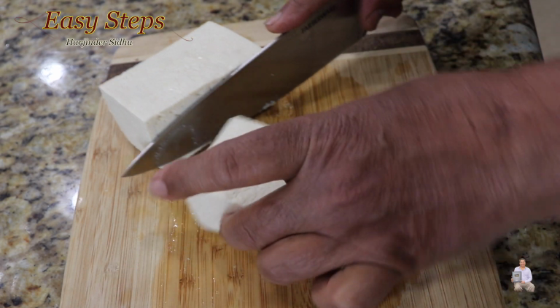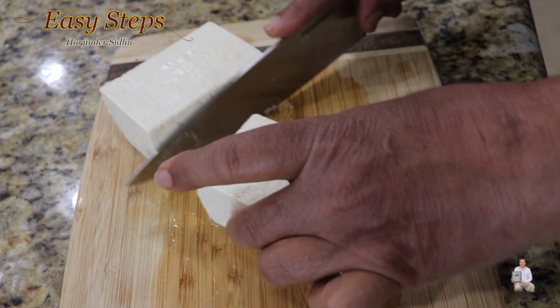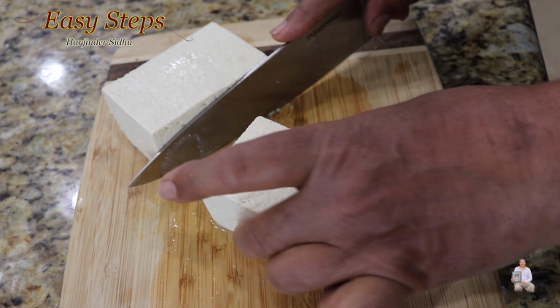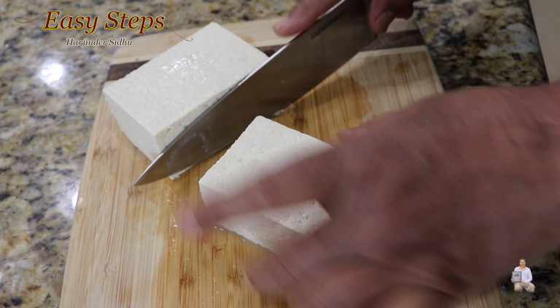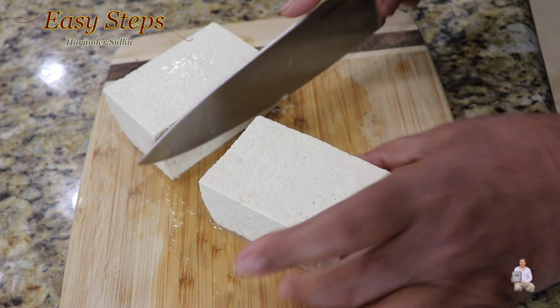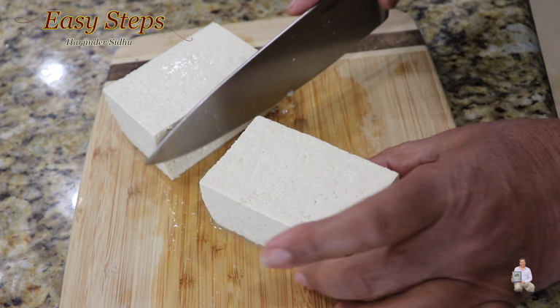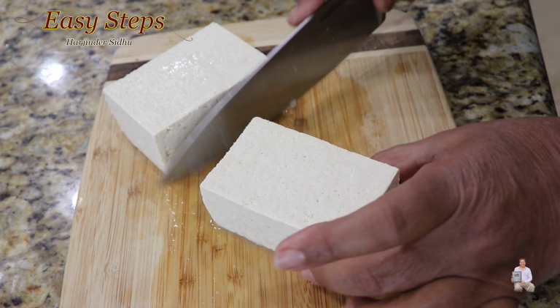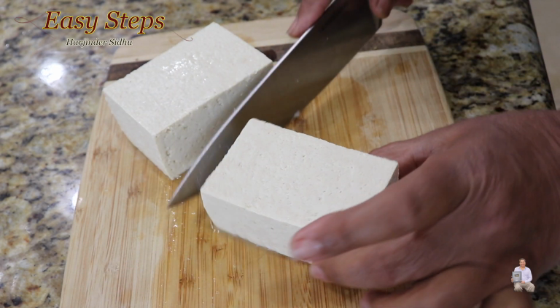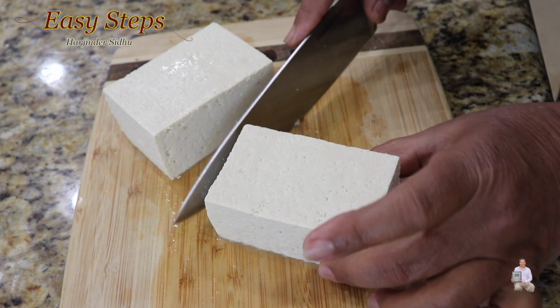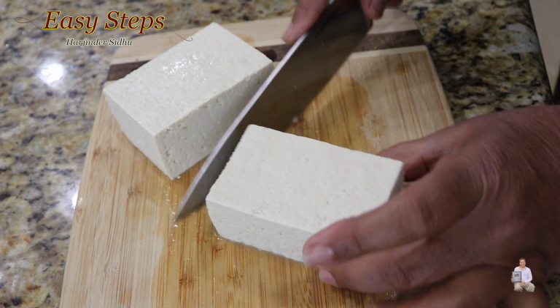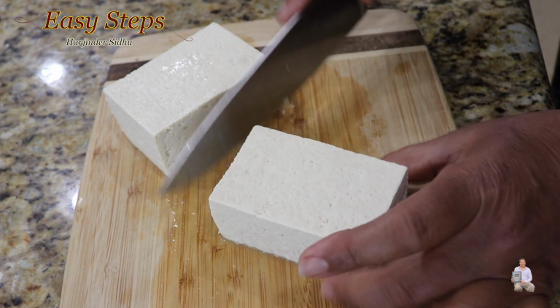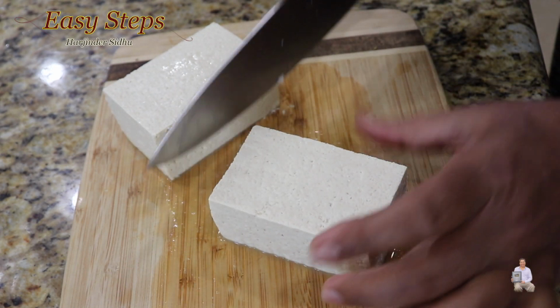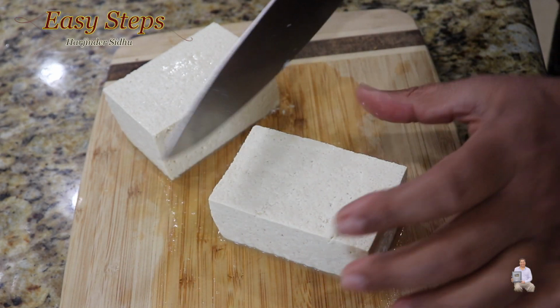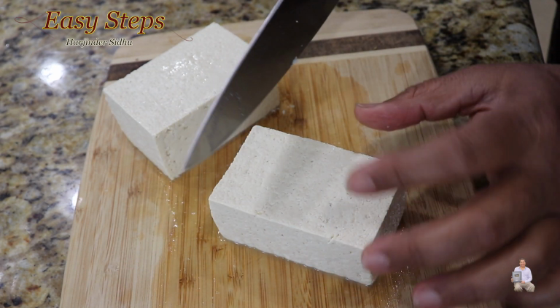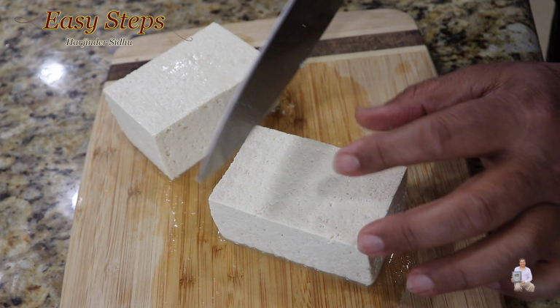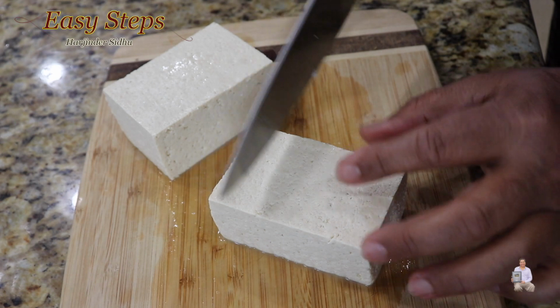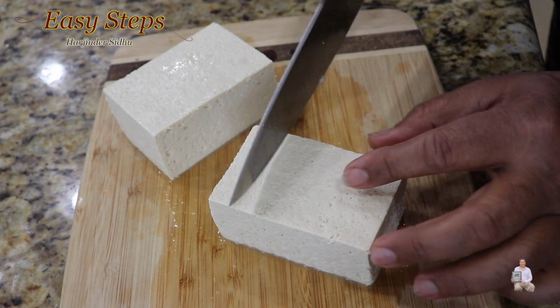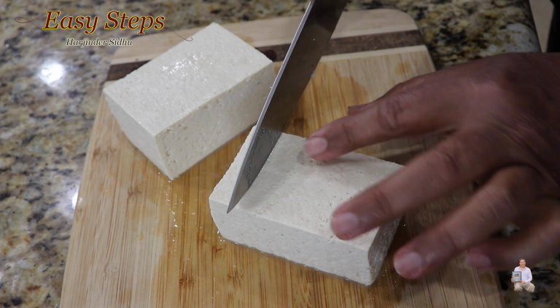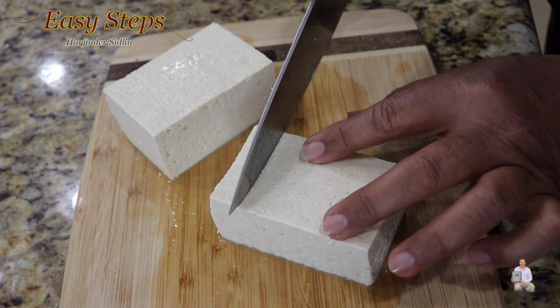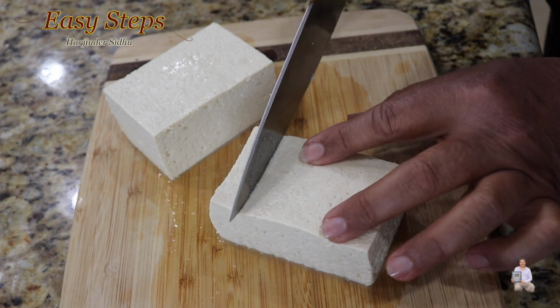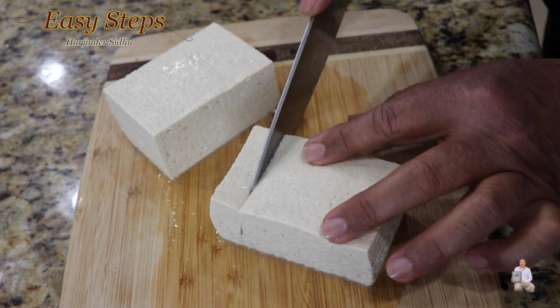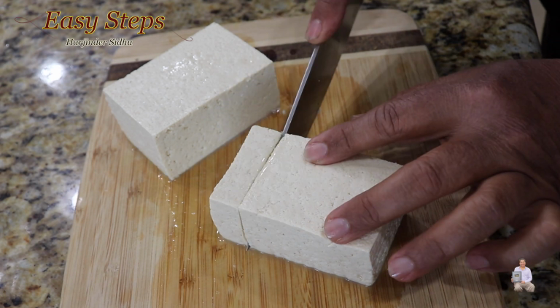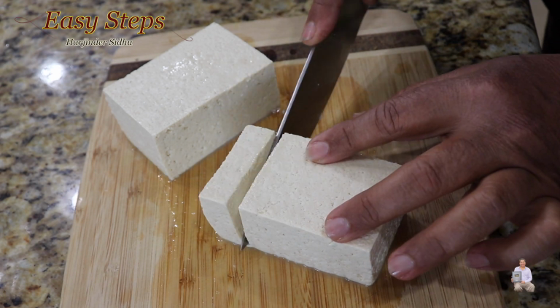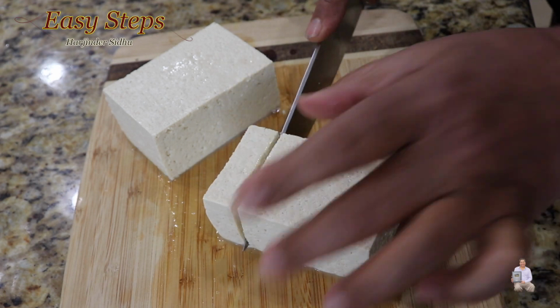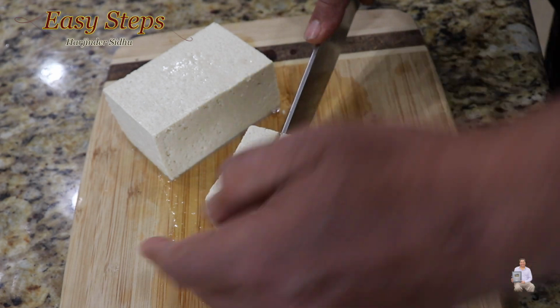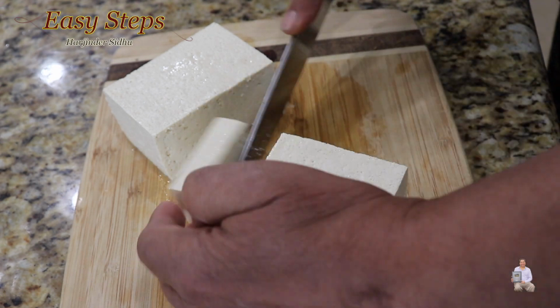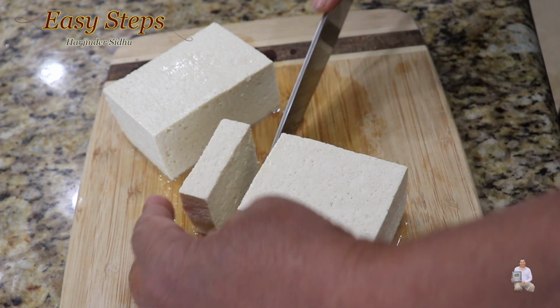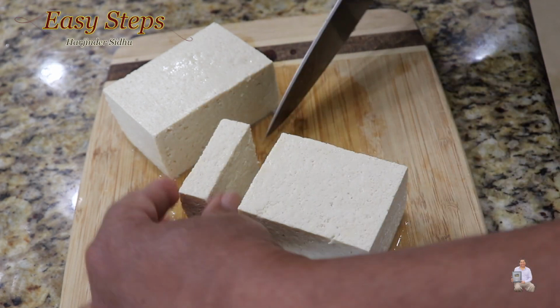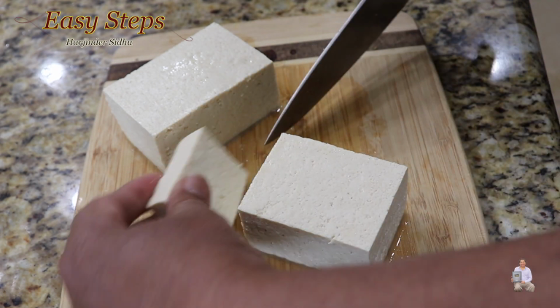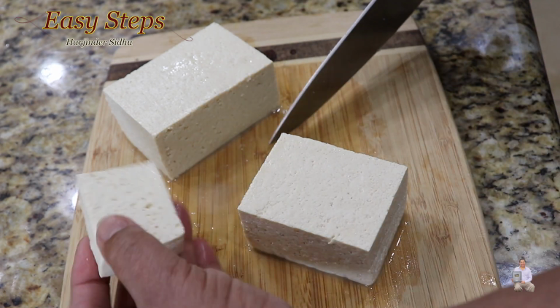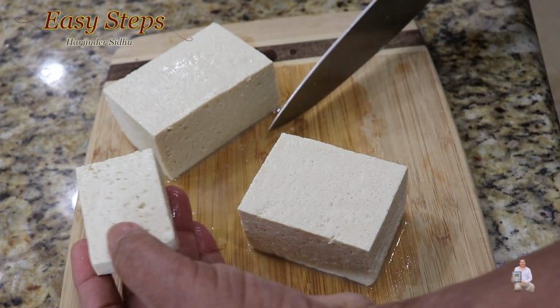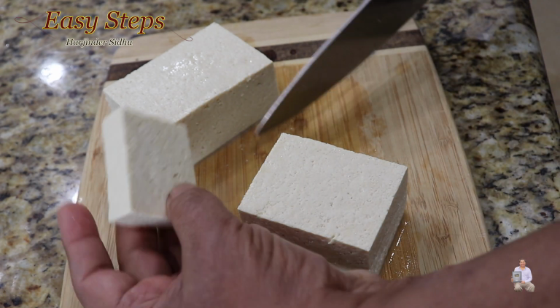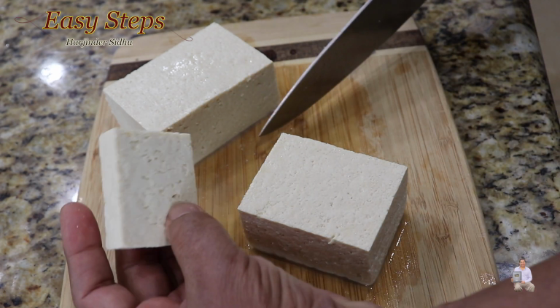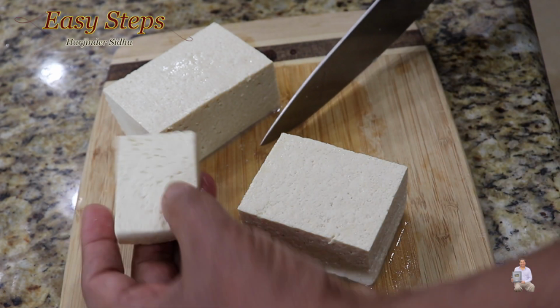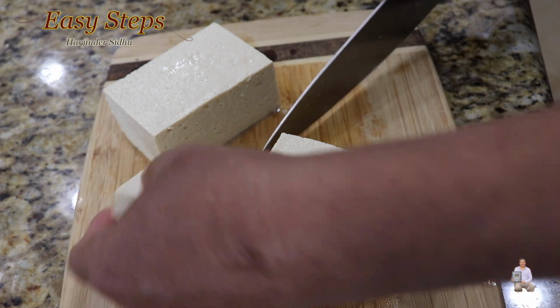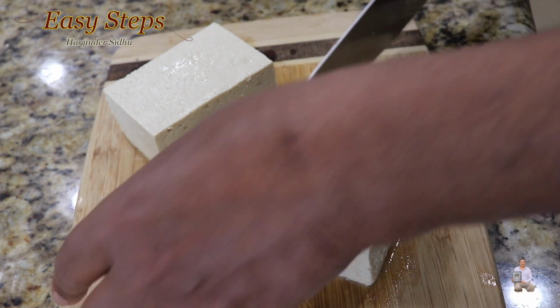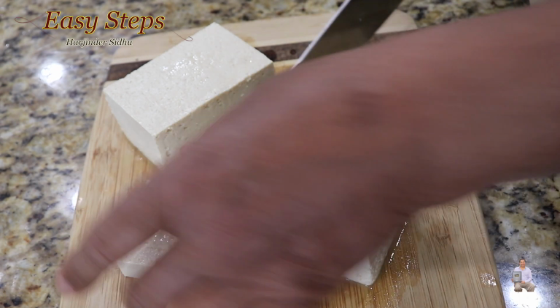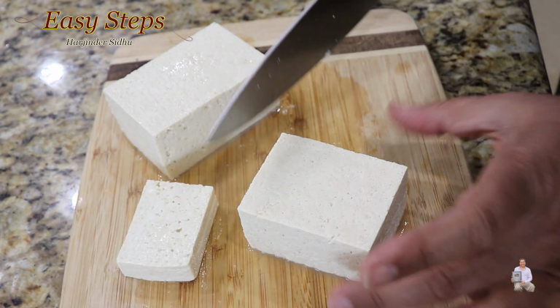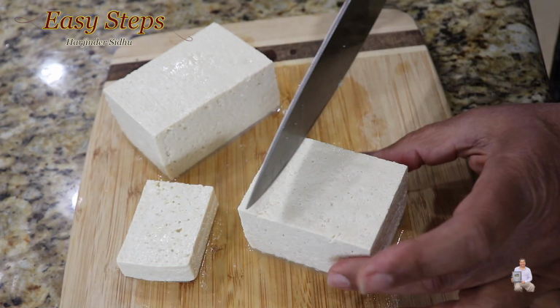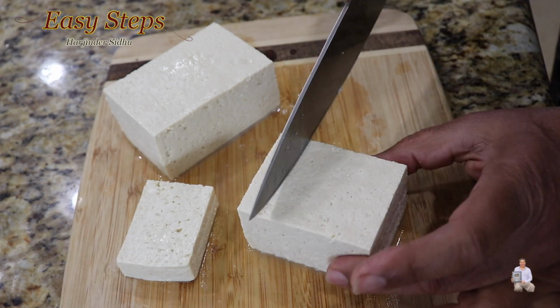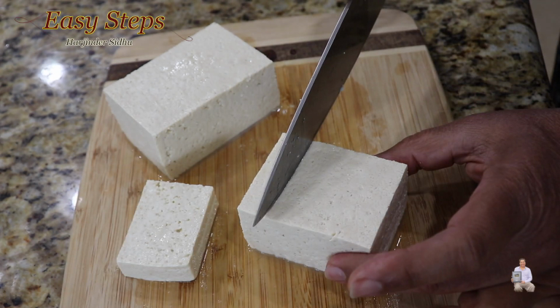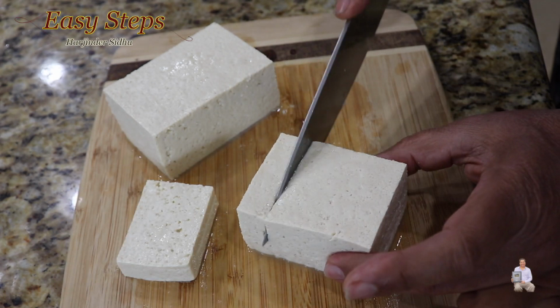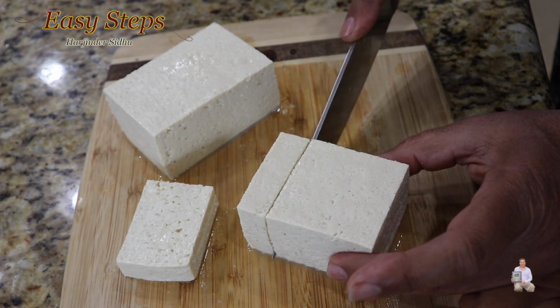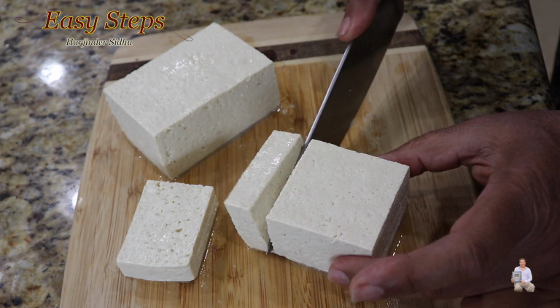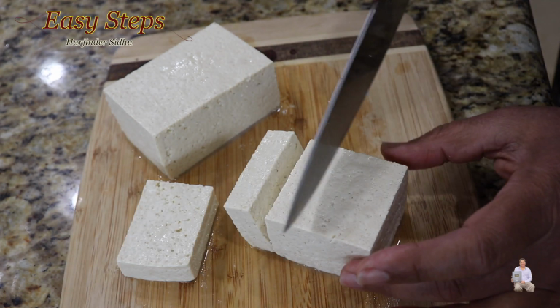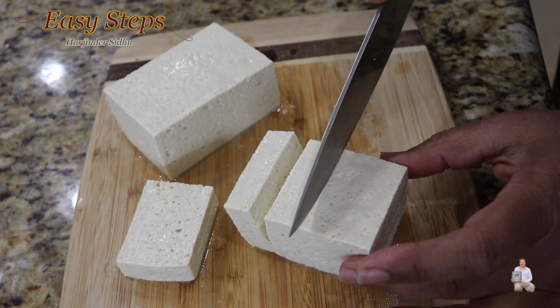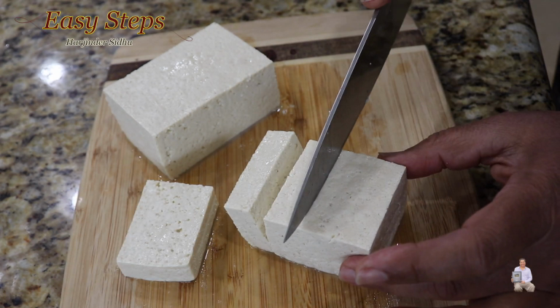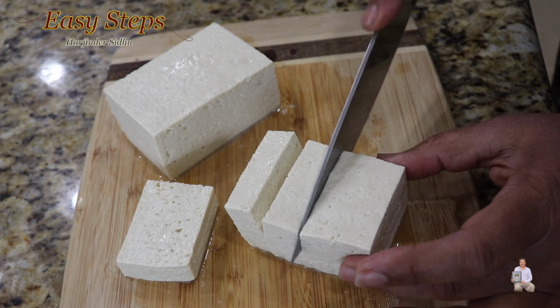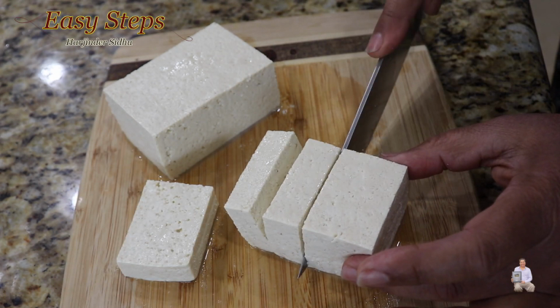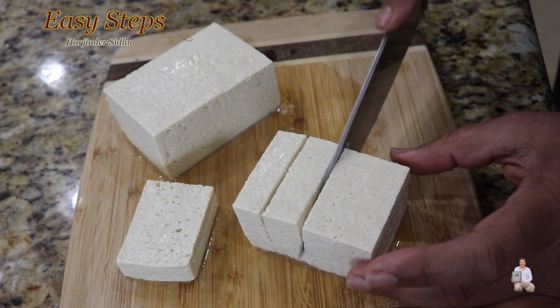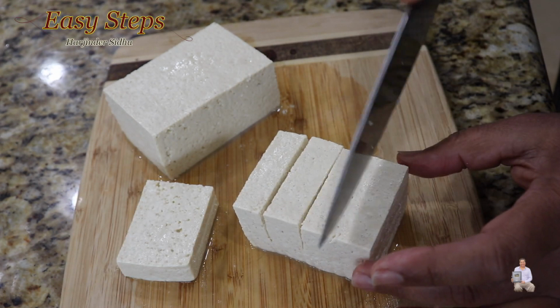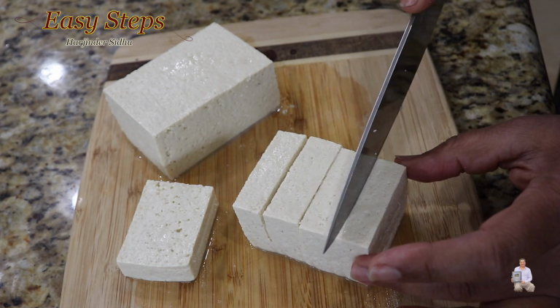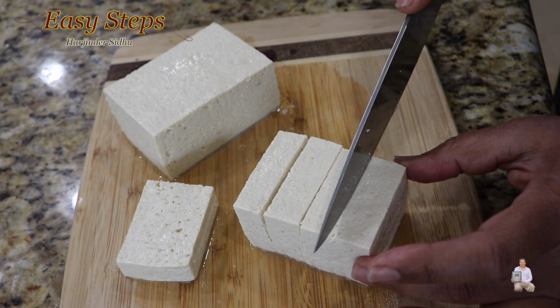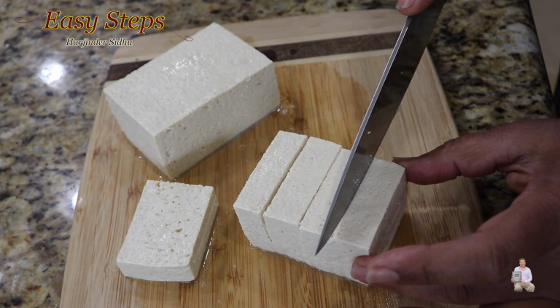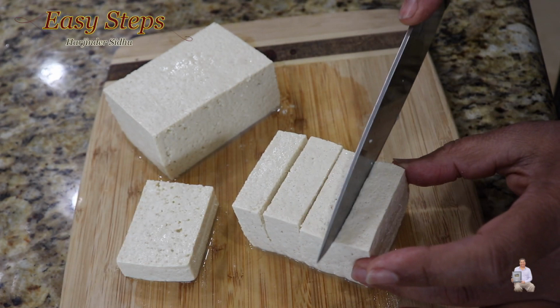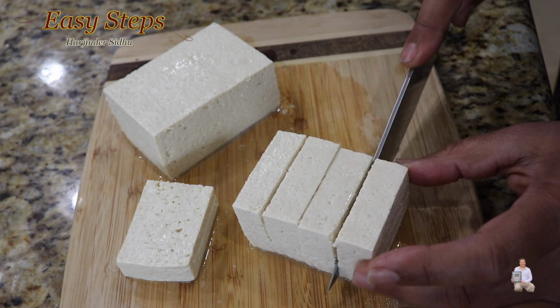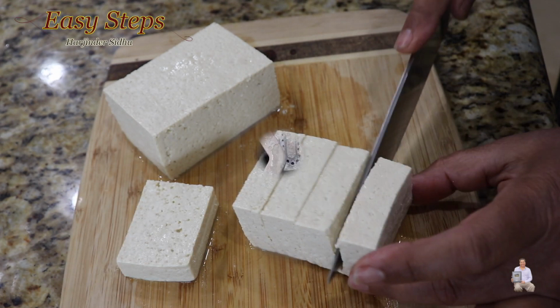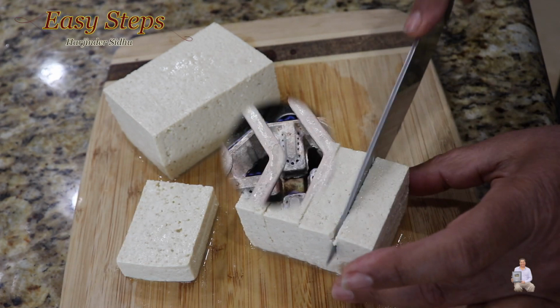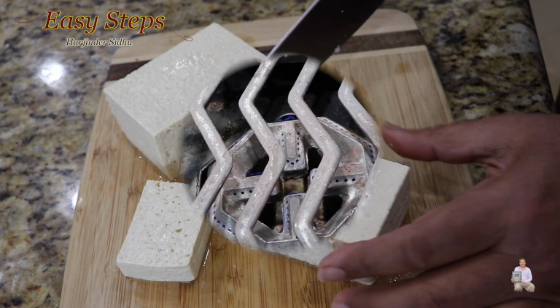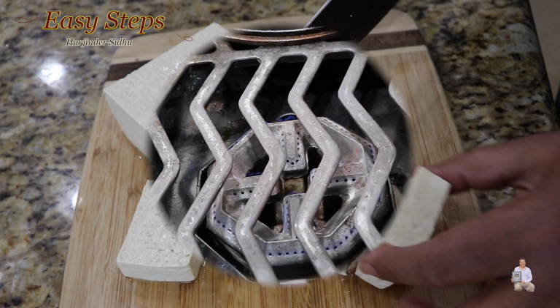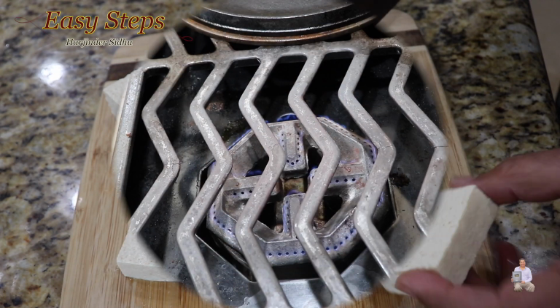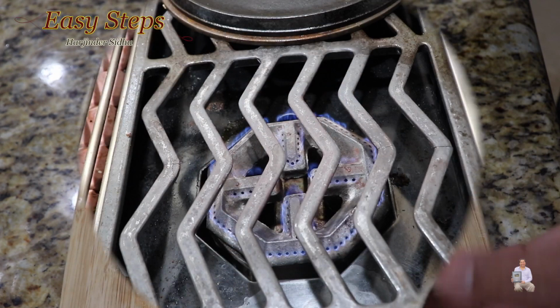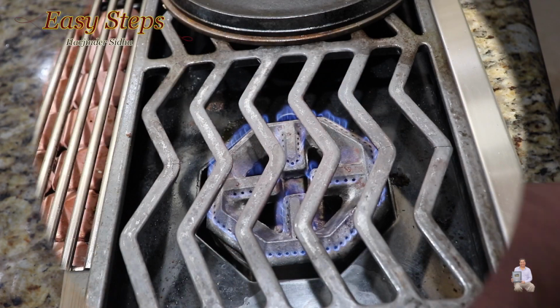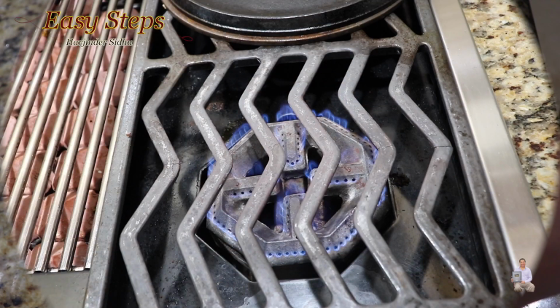Cut right in the middle, then turn it and cut about this size. I'll cut the tofu the same way to start.